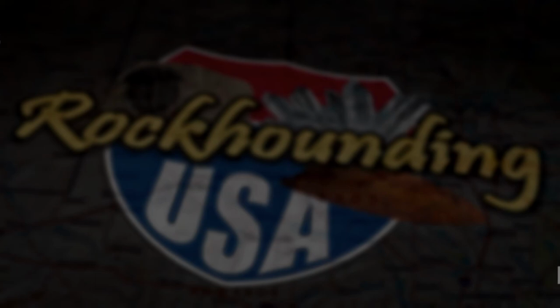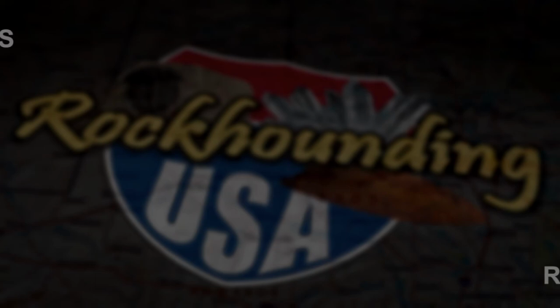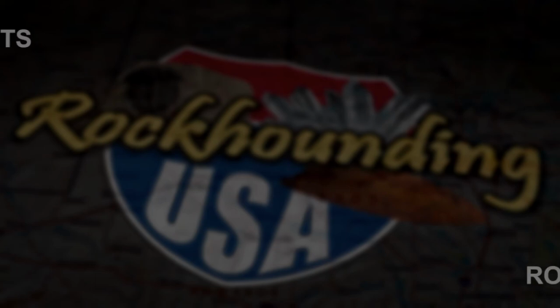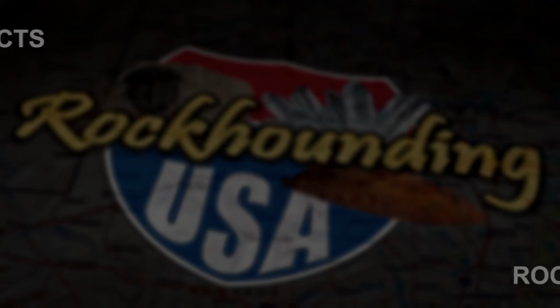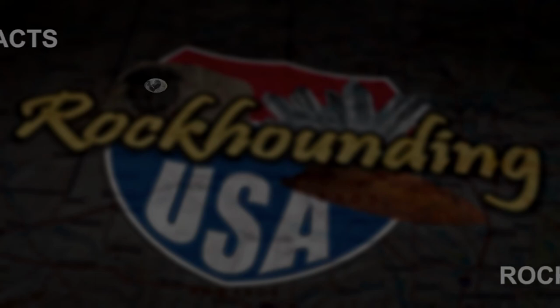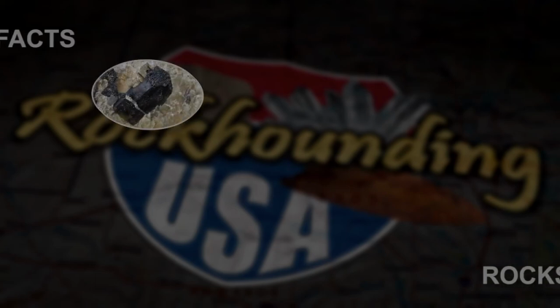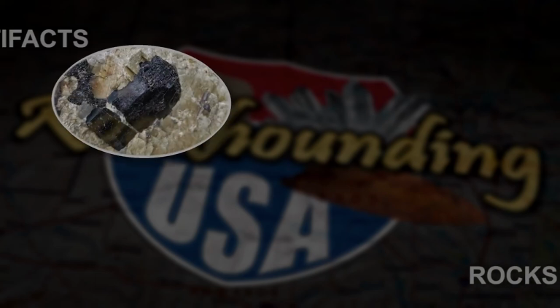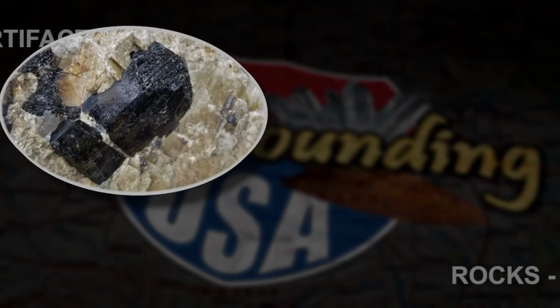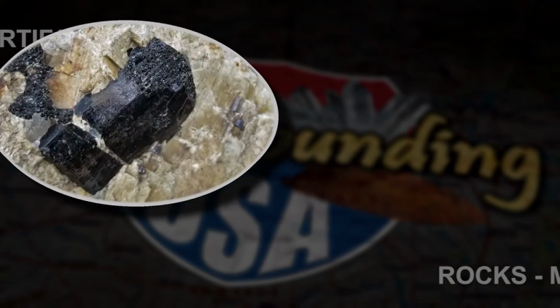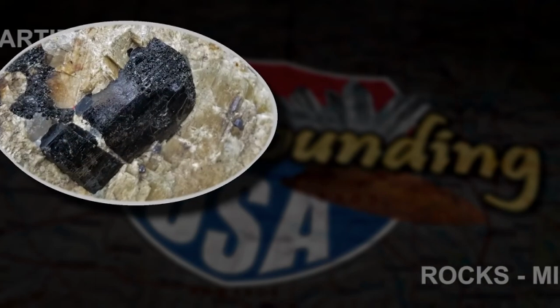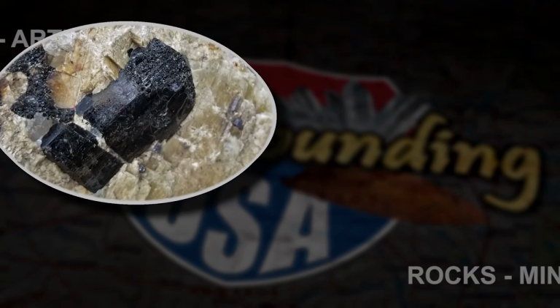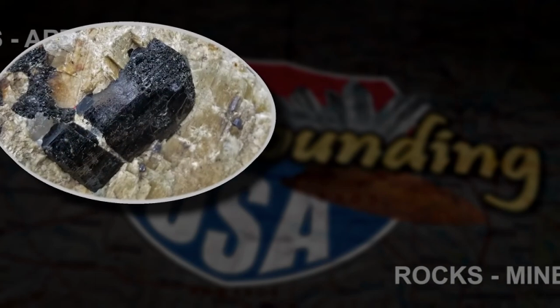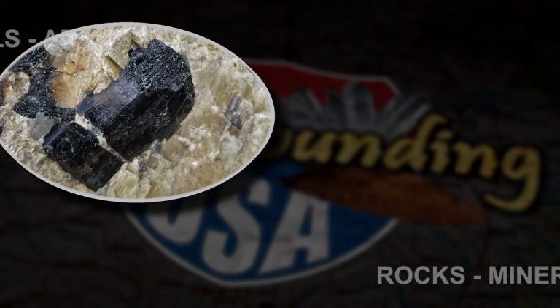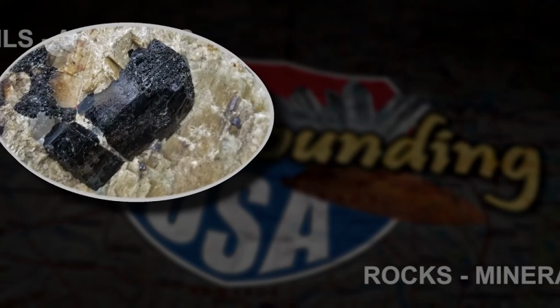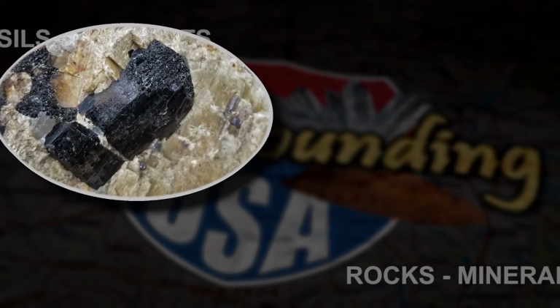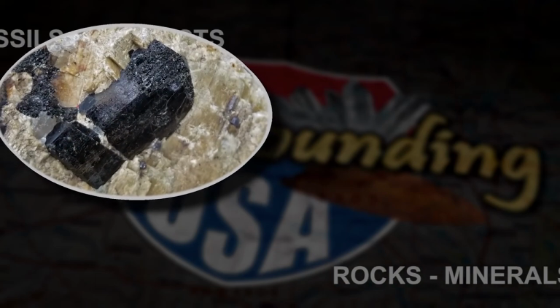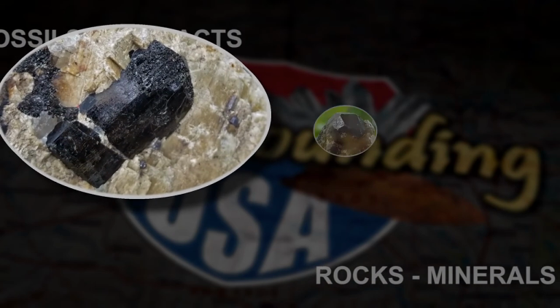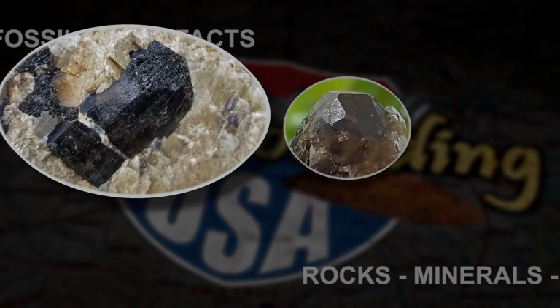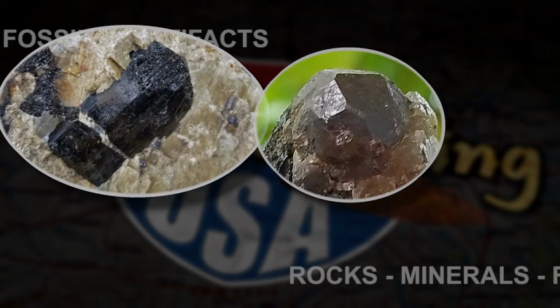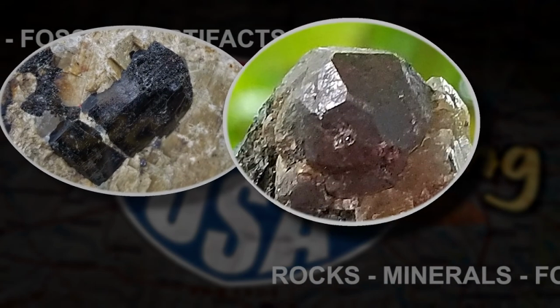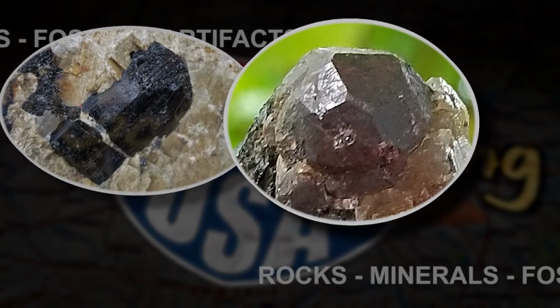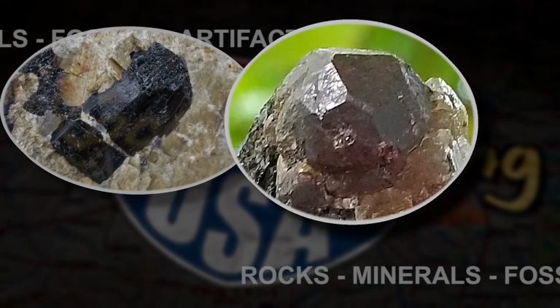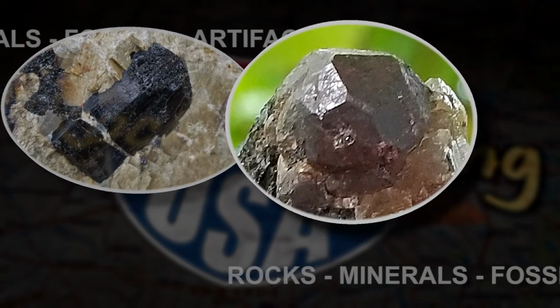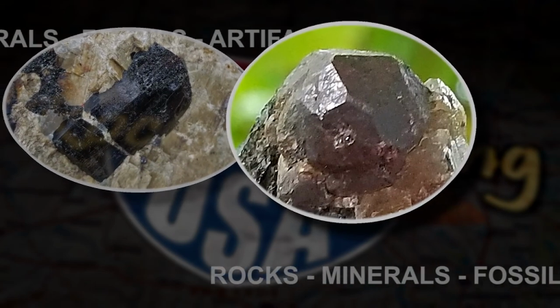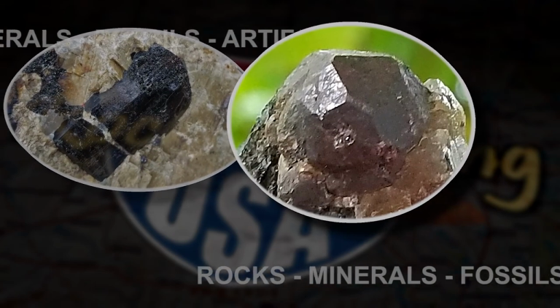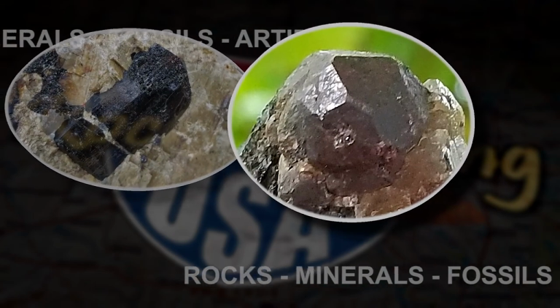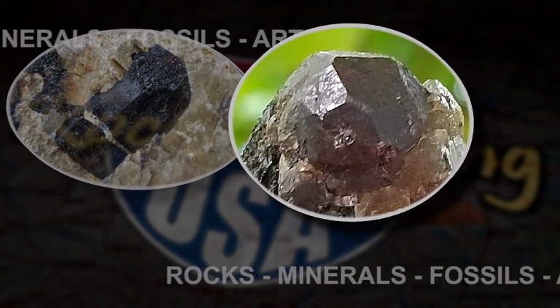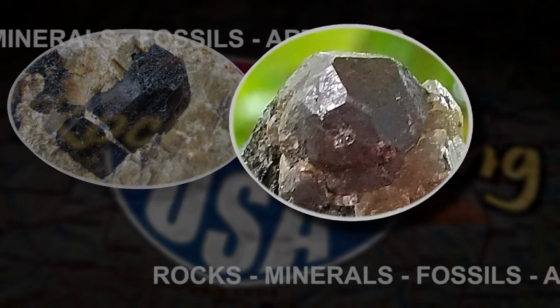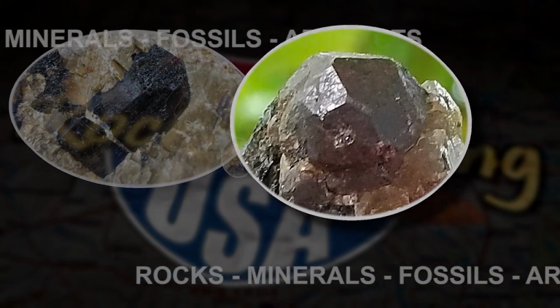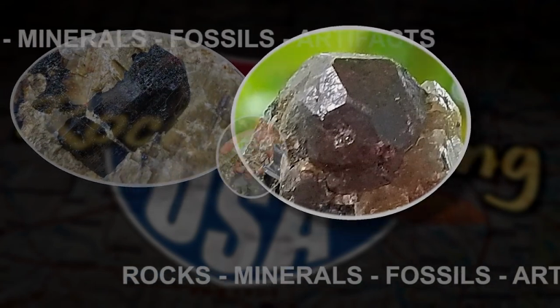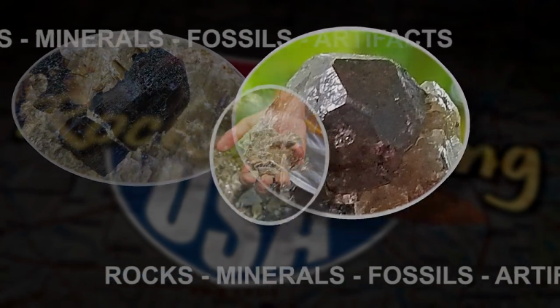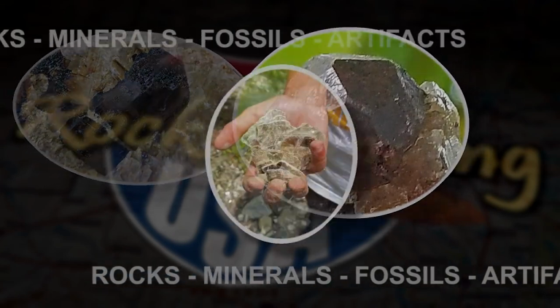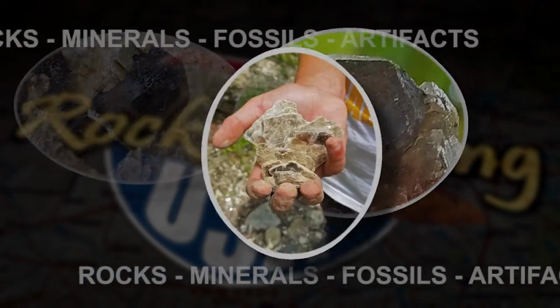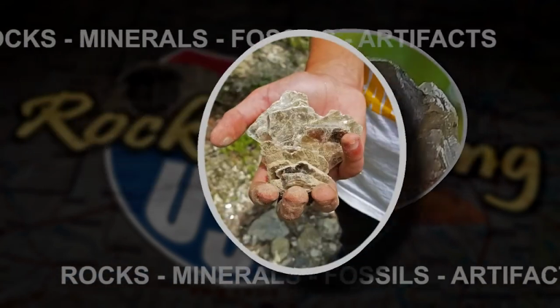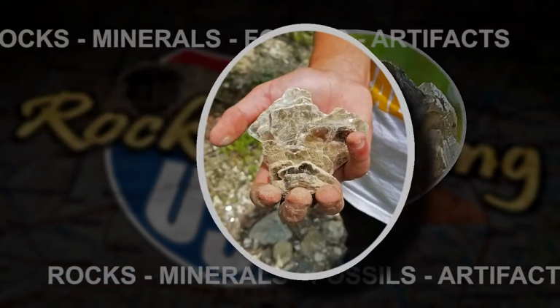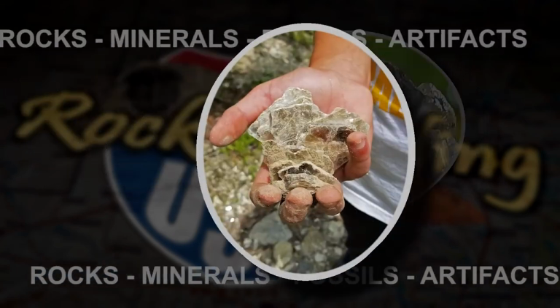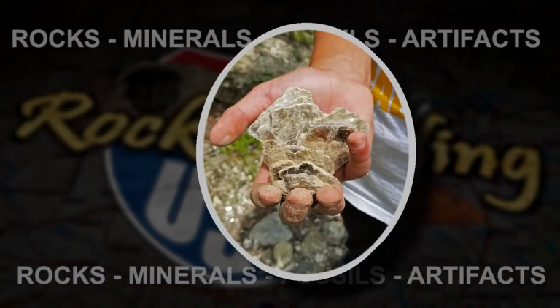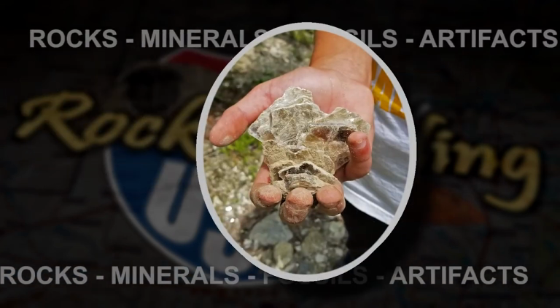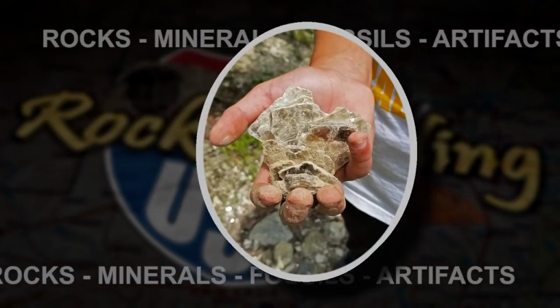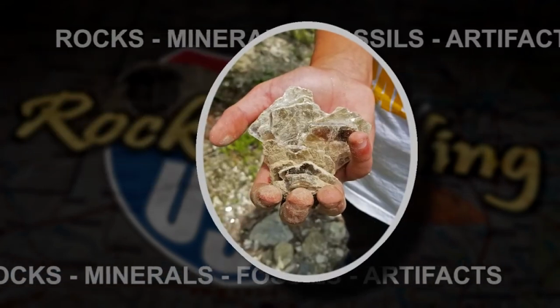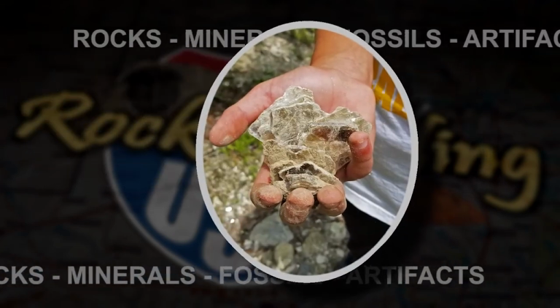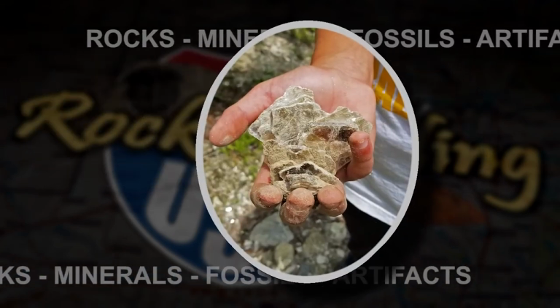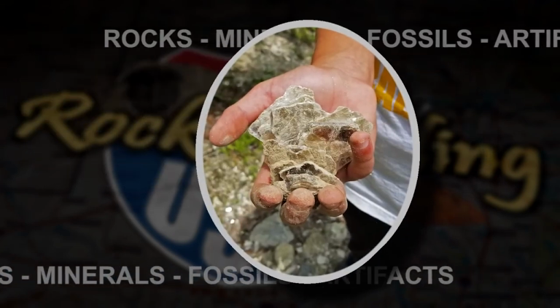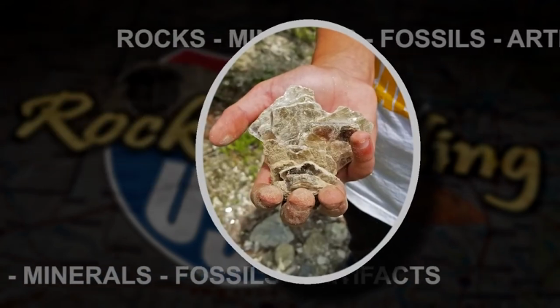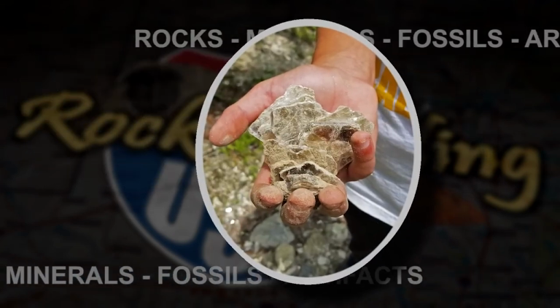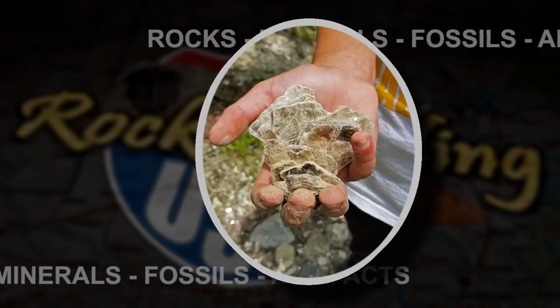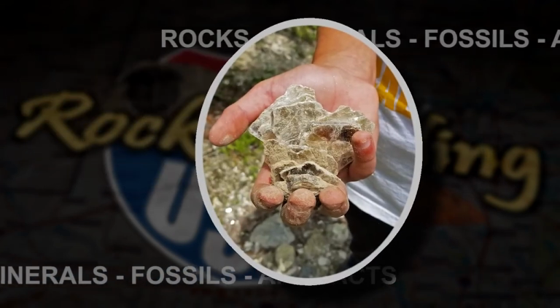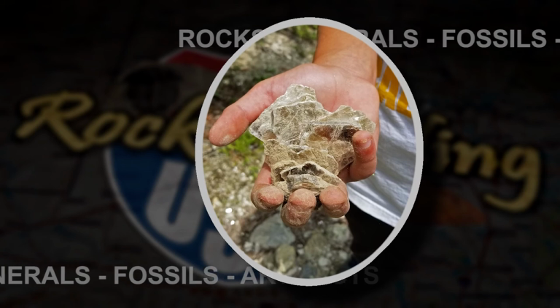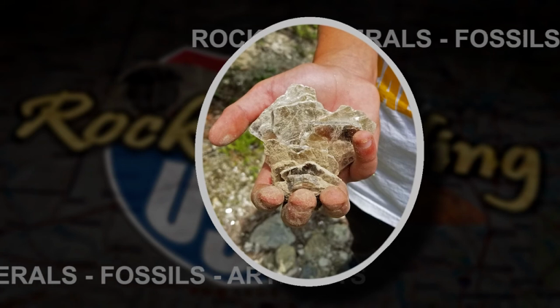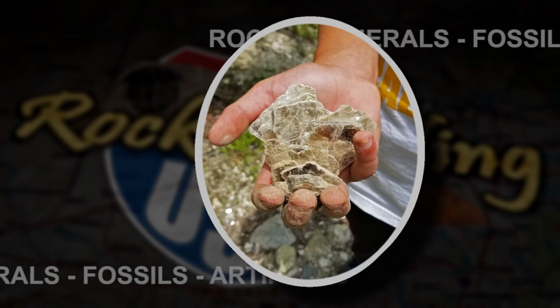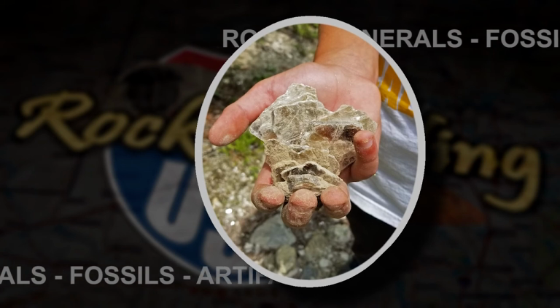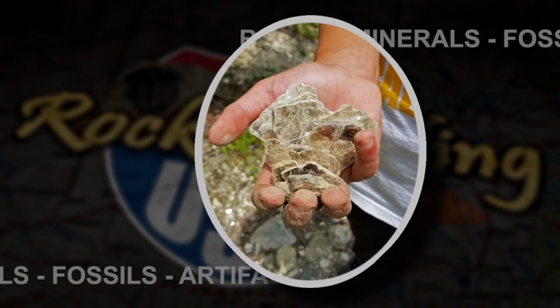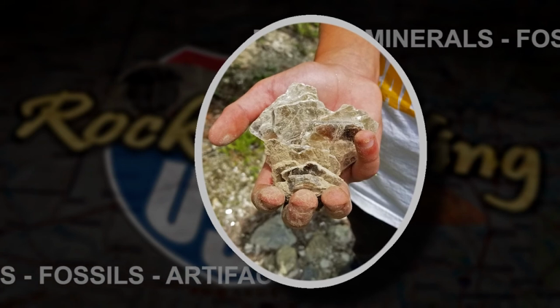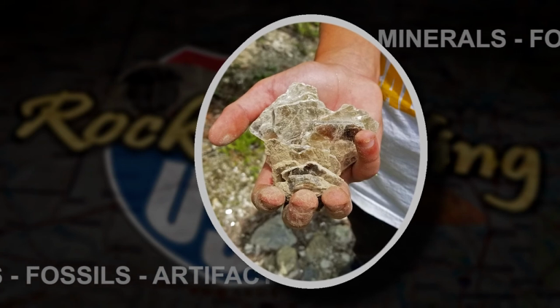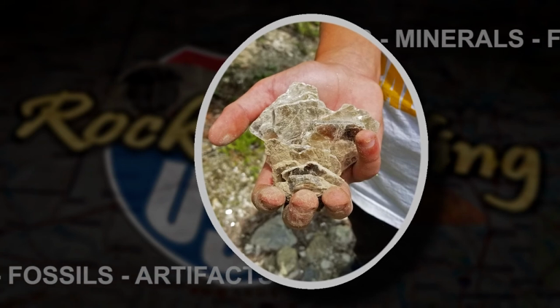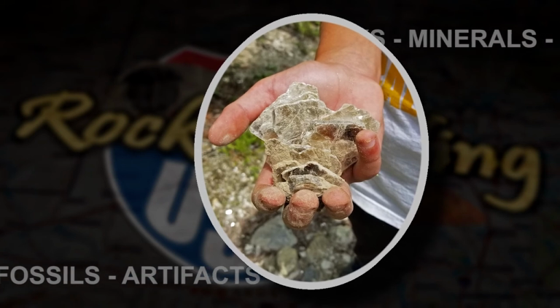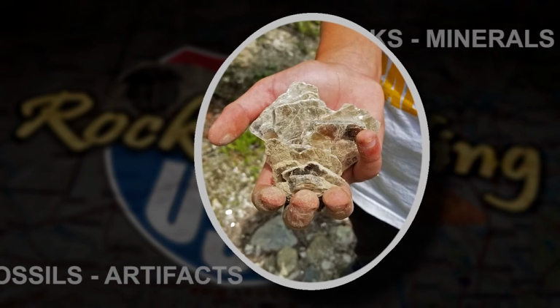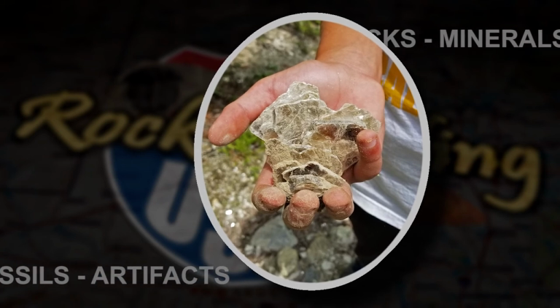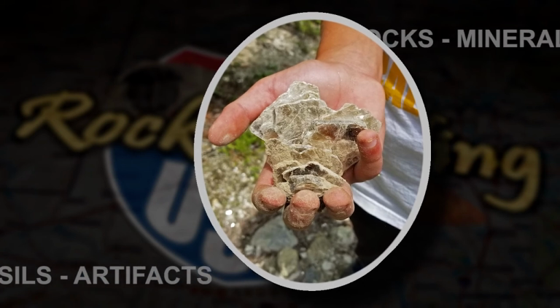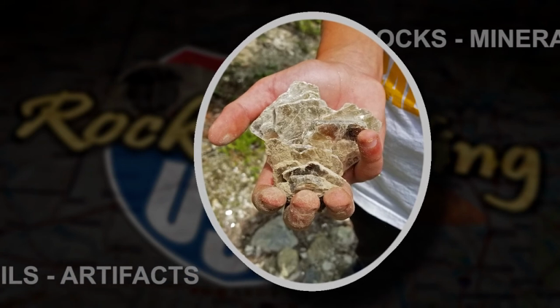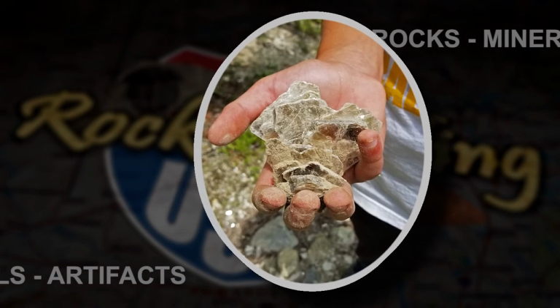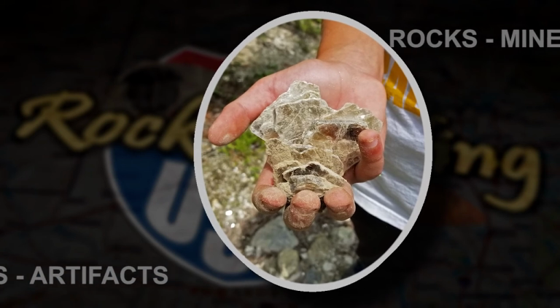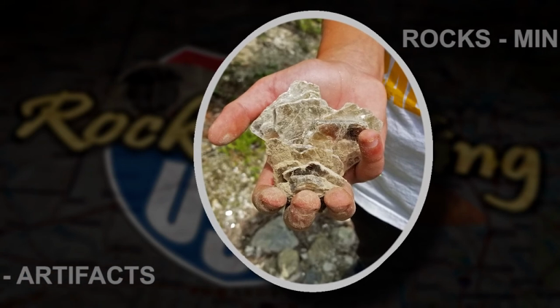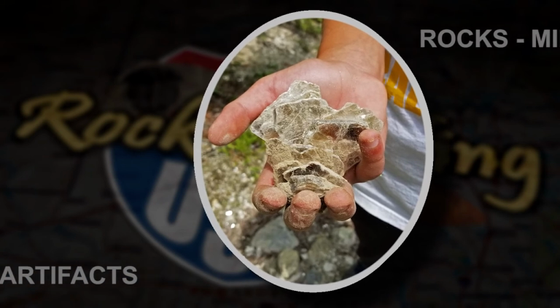It's Tourmaline, Dornitz, and Books of Muscovite here on this episode of Rock County USA.